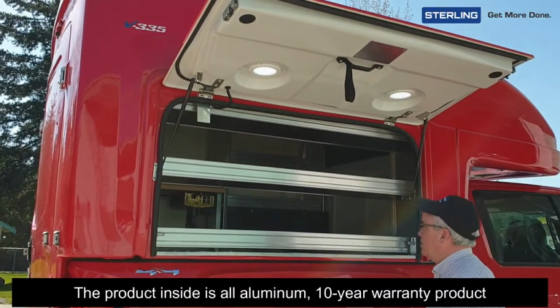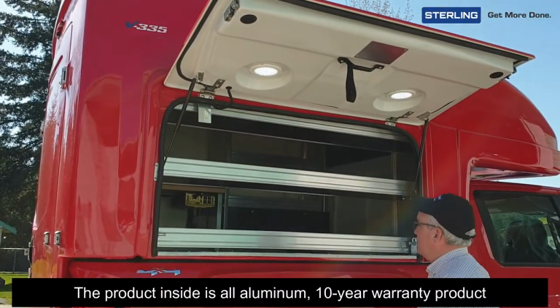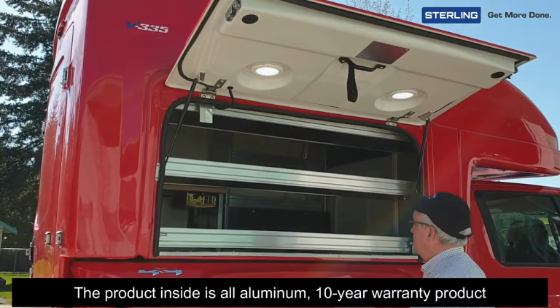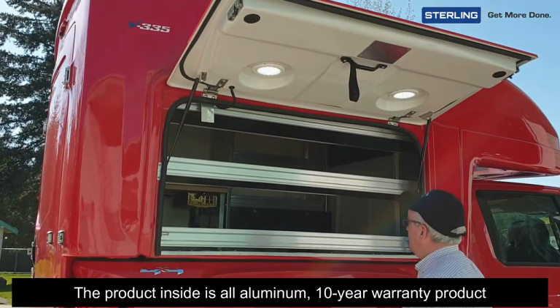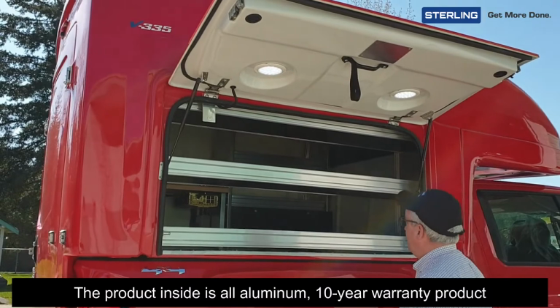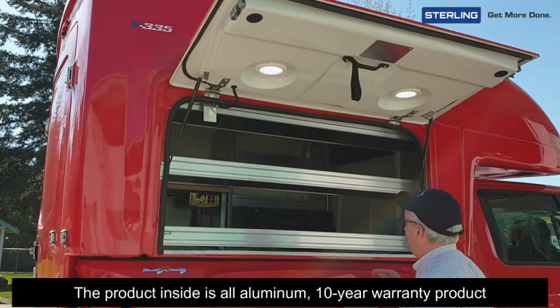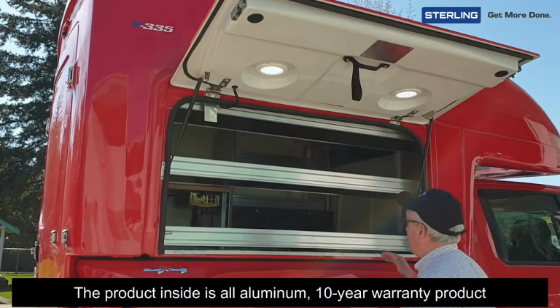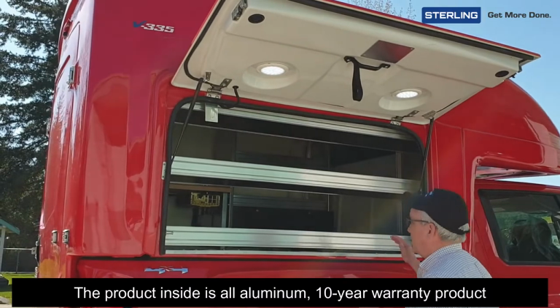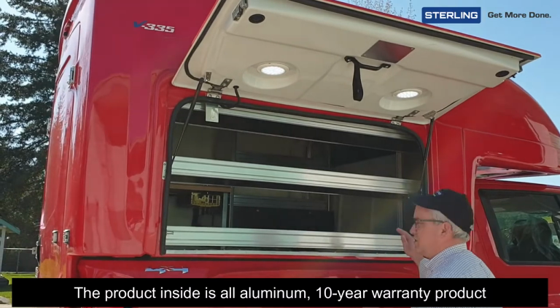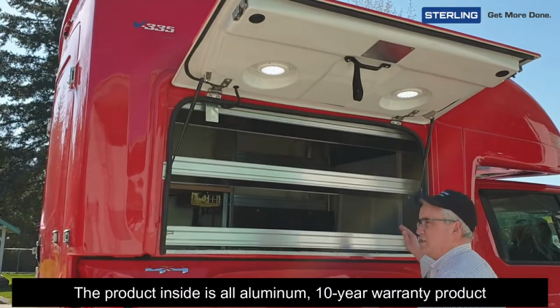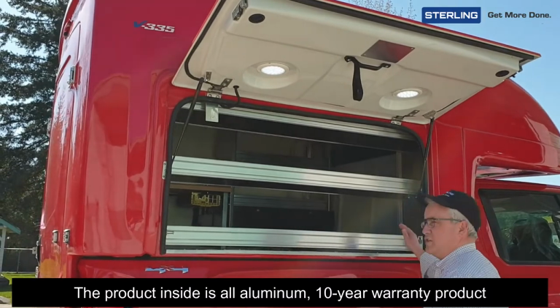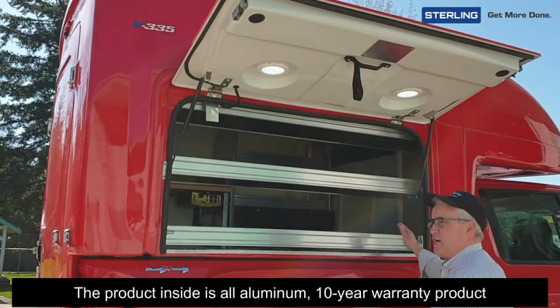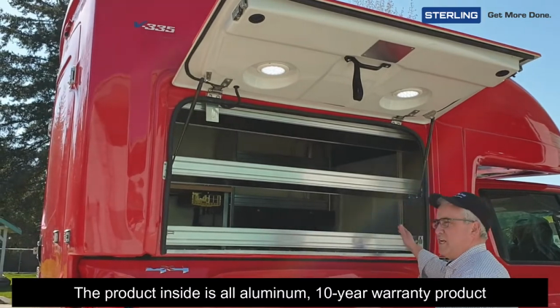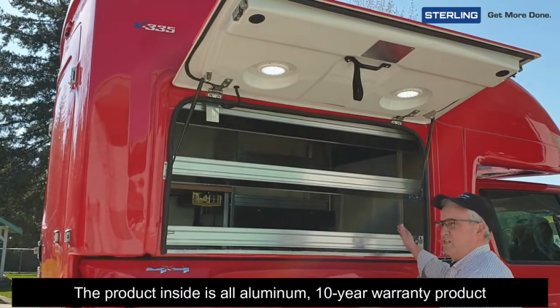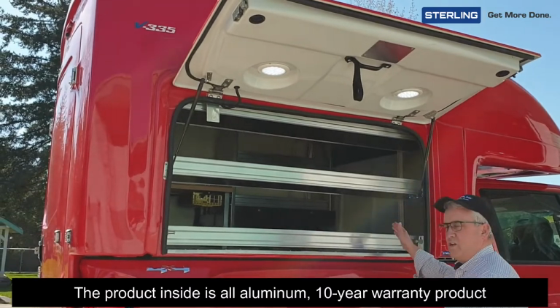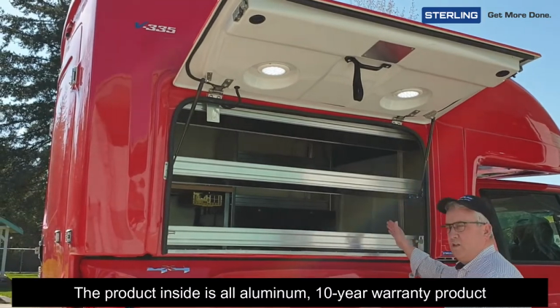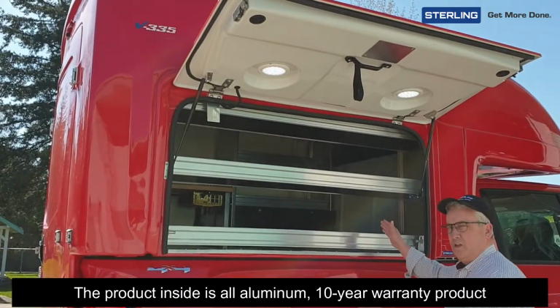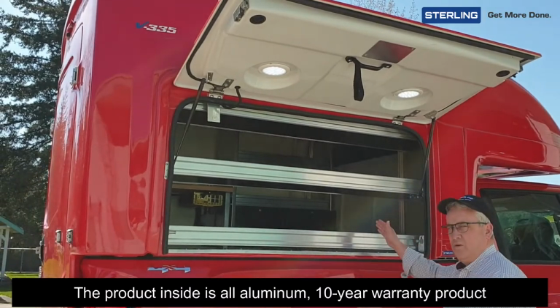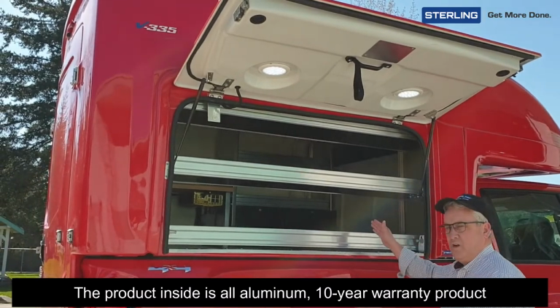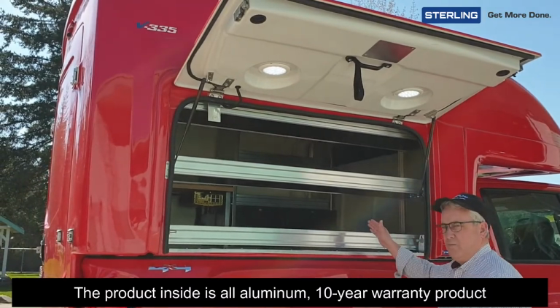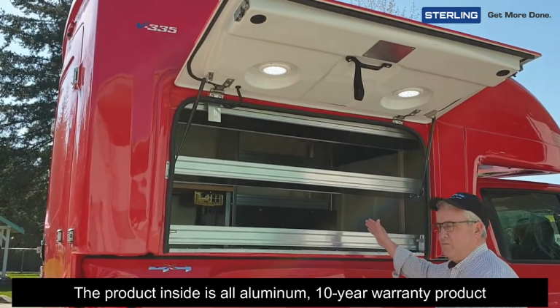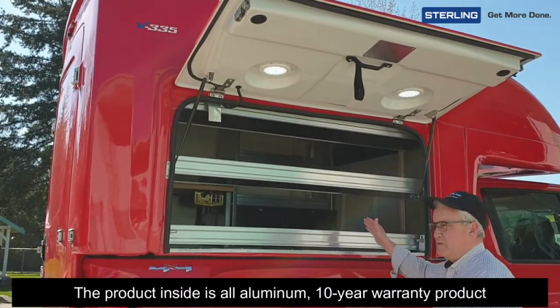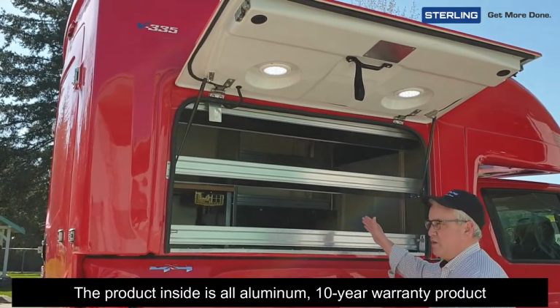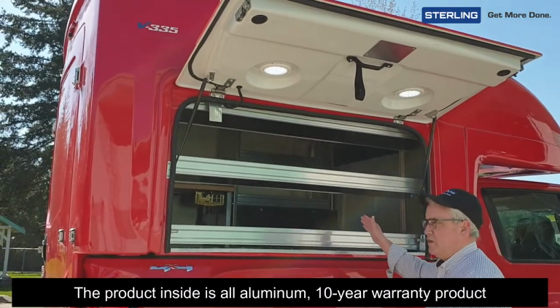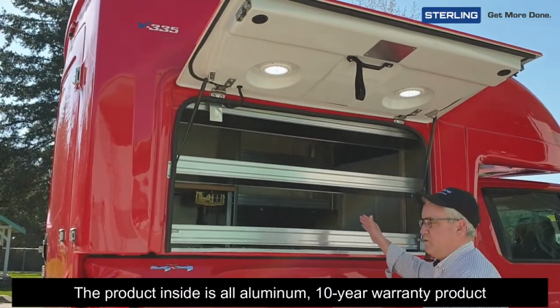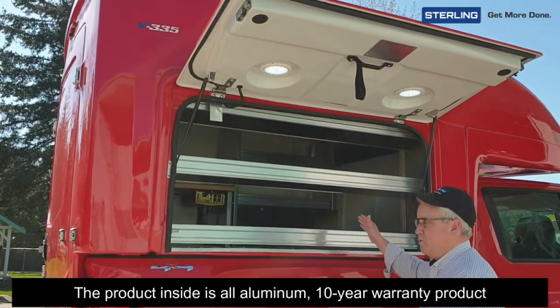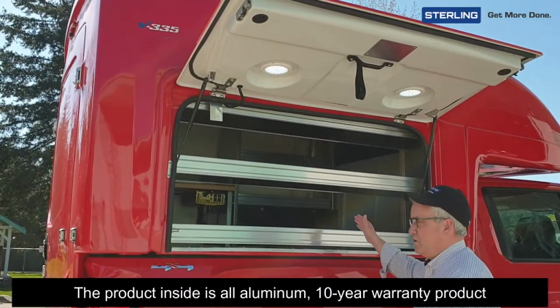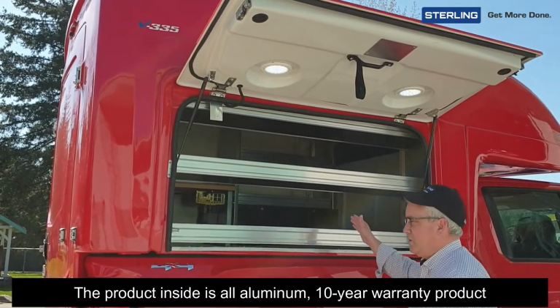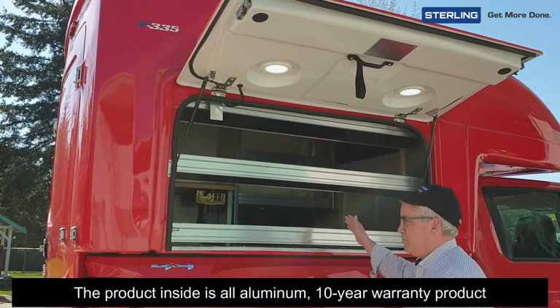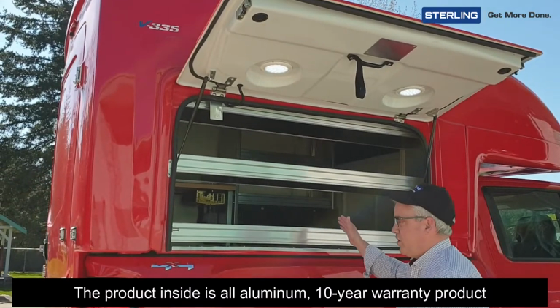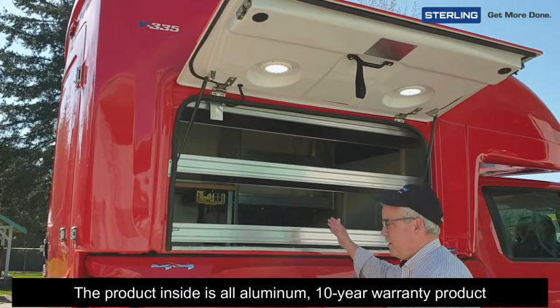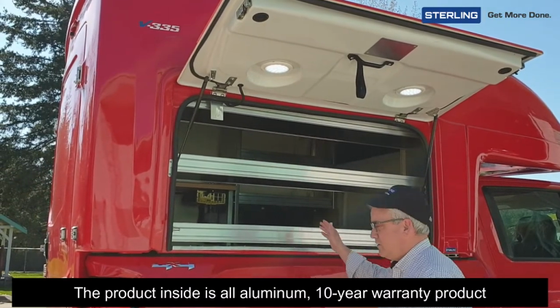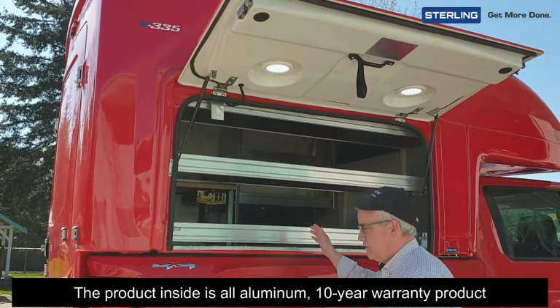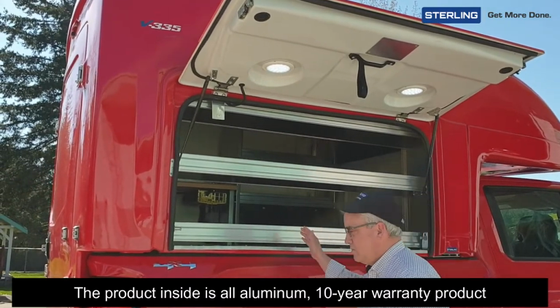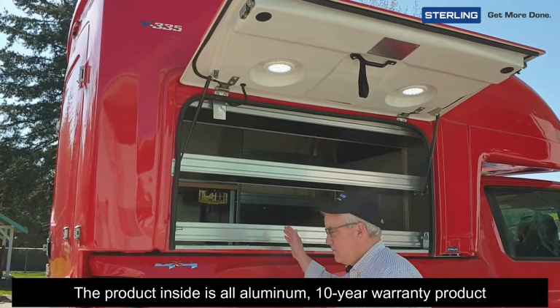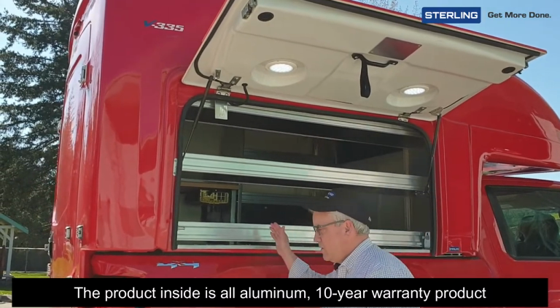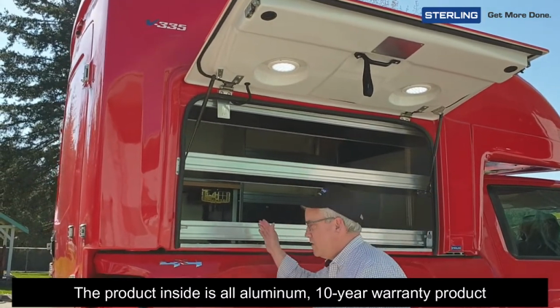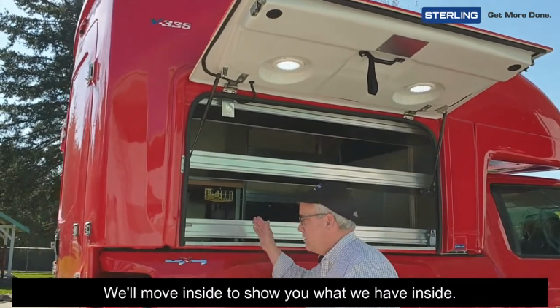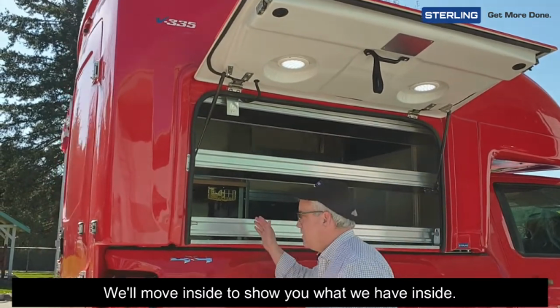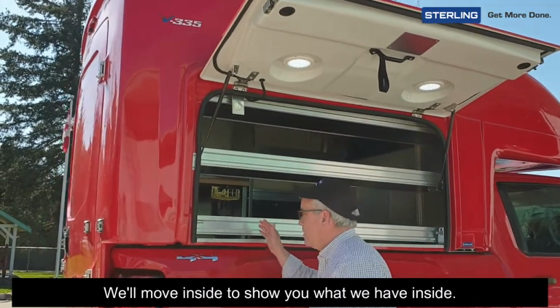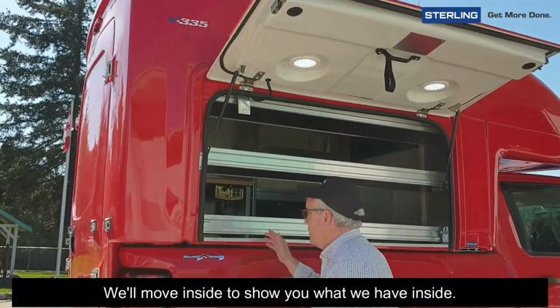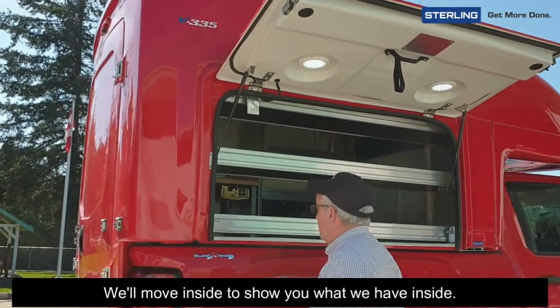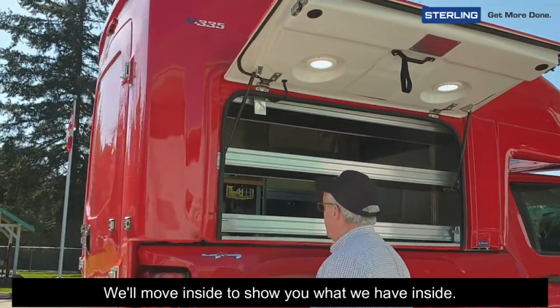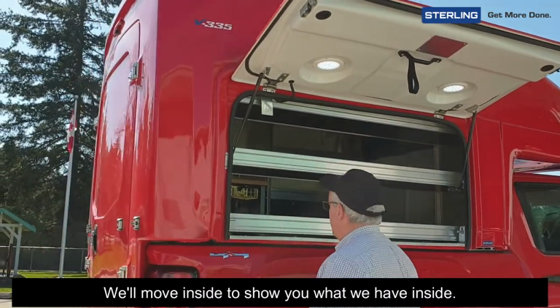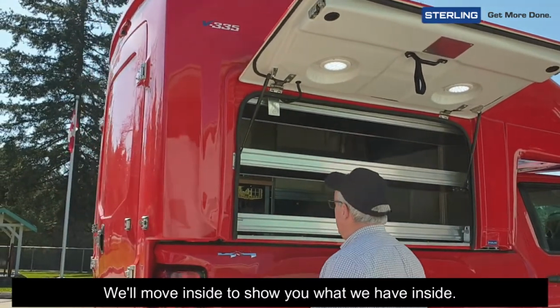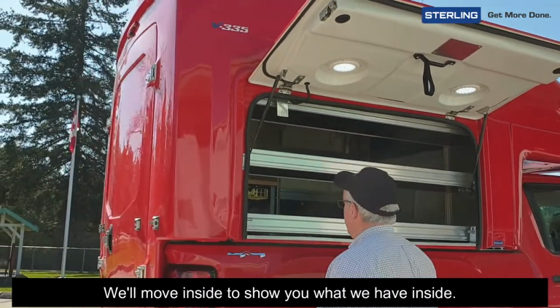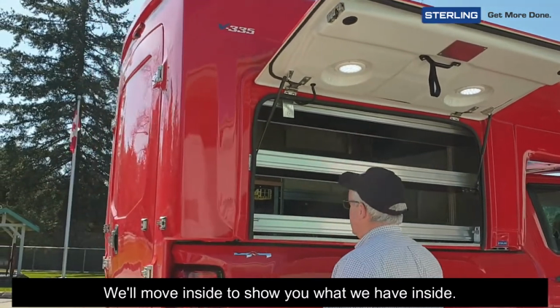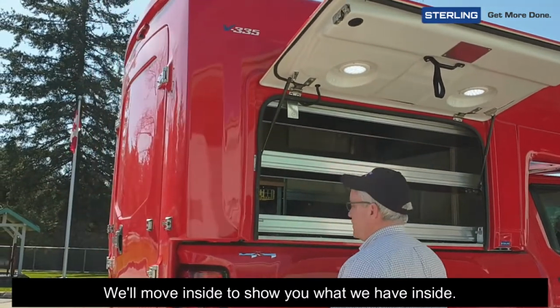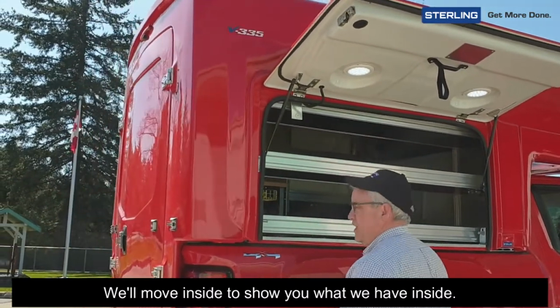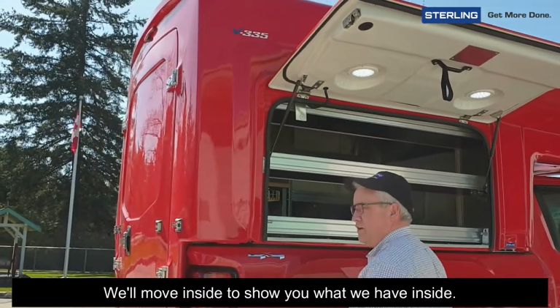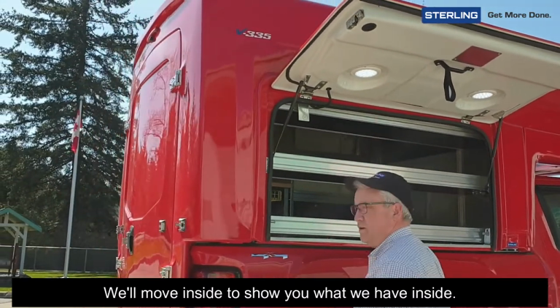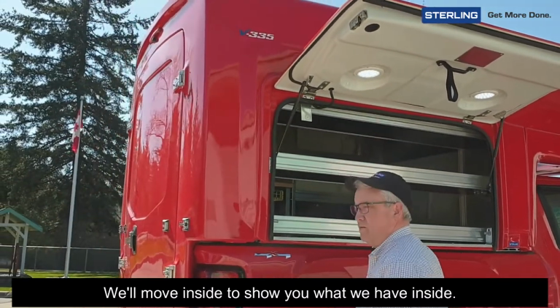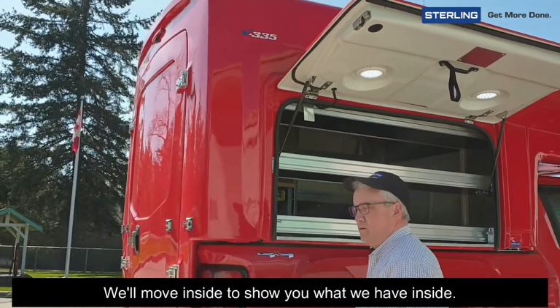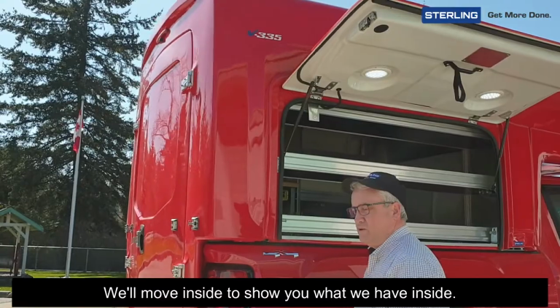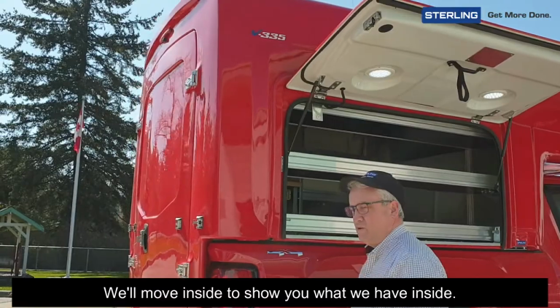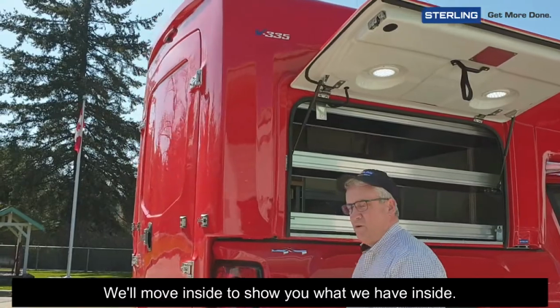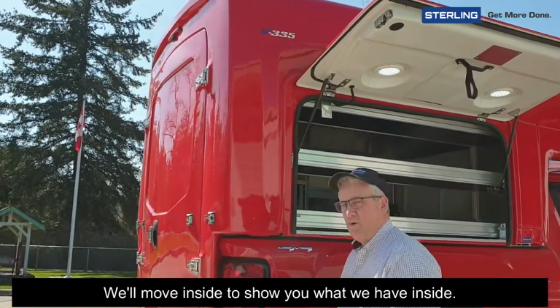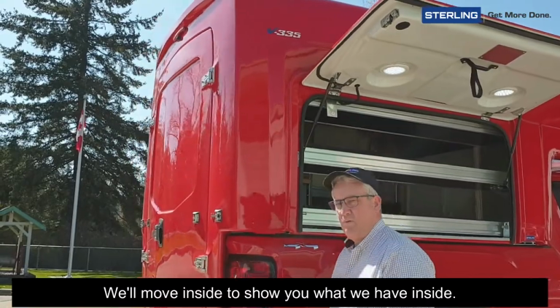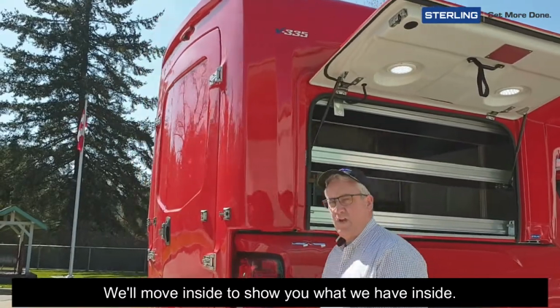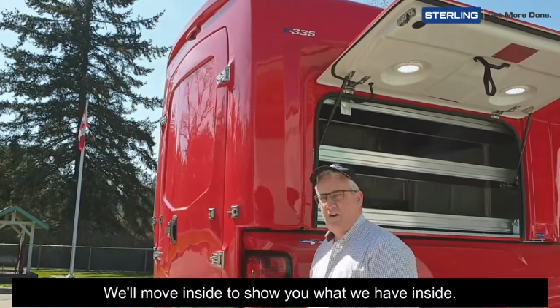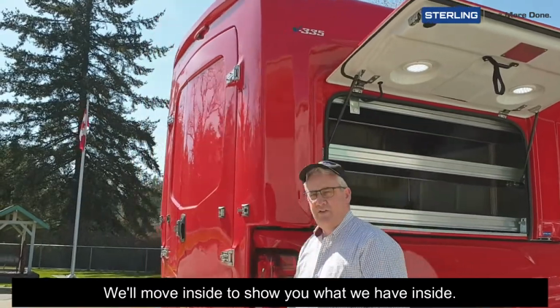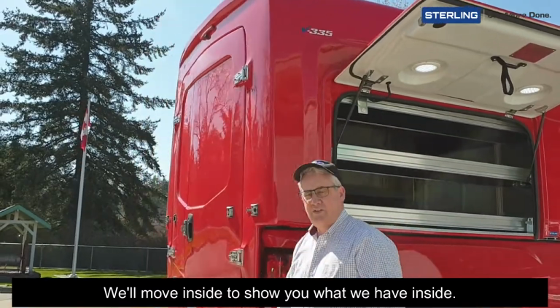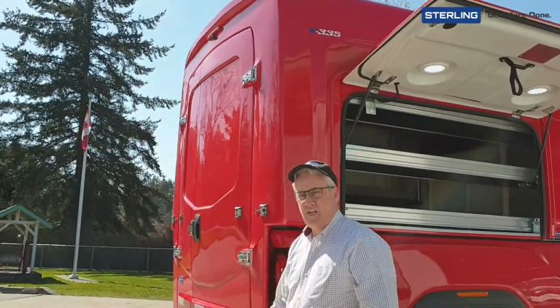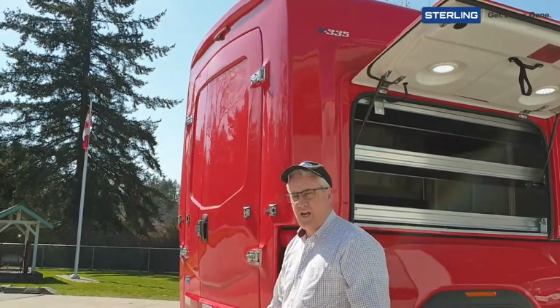The product inside is all aluminum with a 10-year warranty. We'll move inside to show you what we have in there.